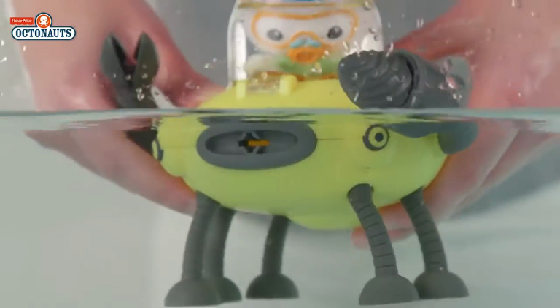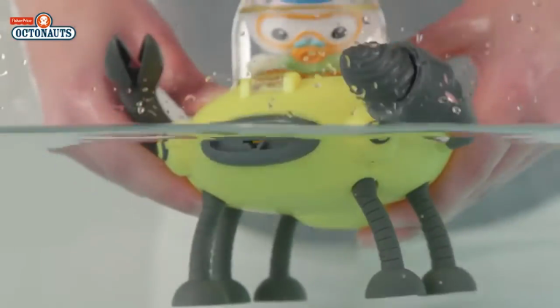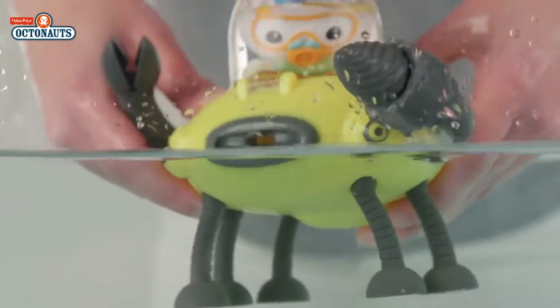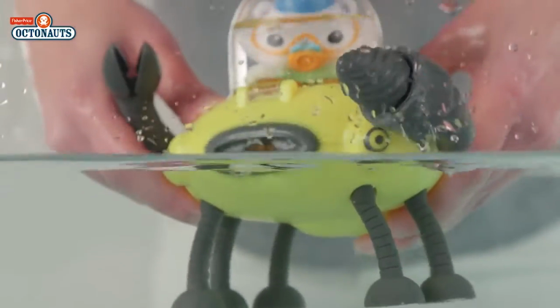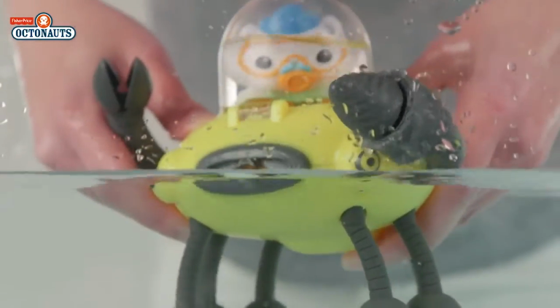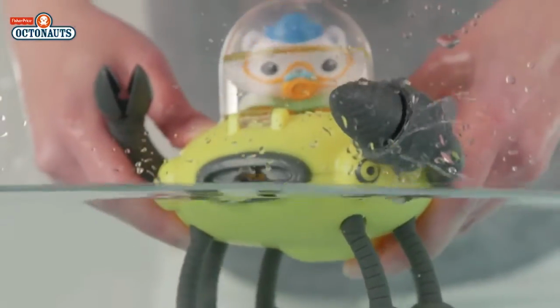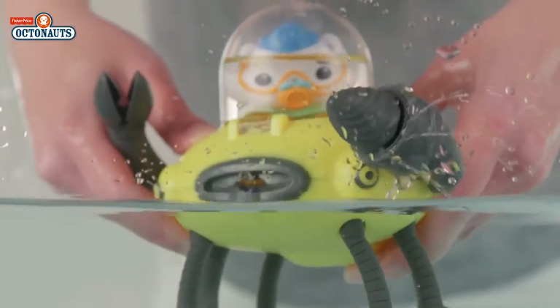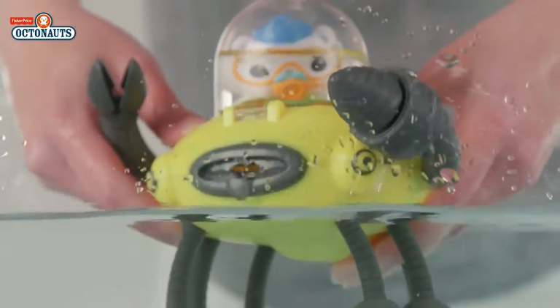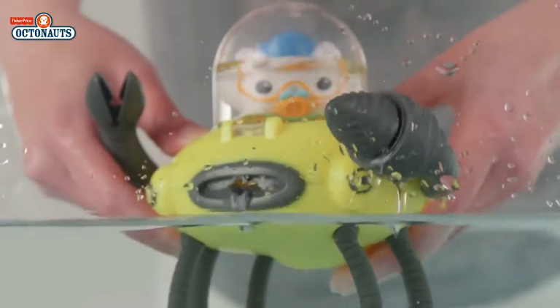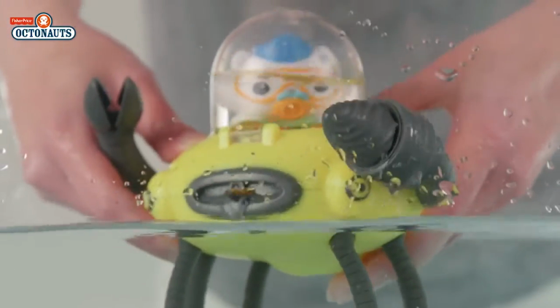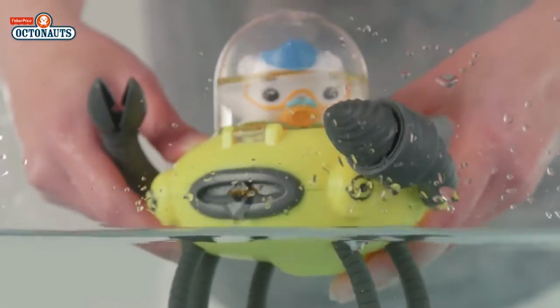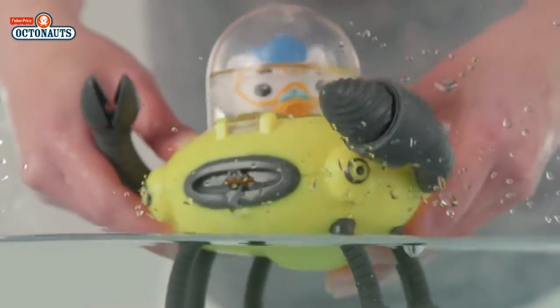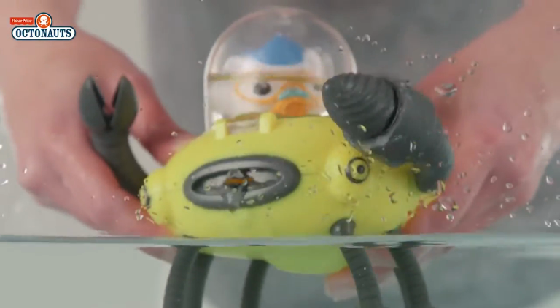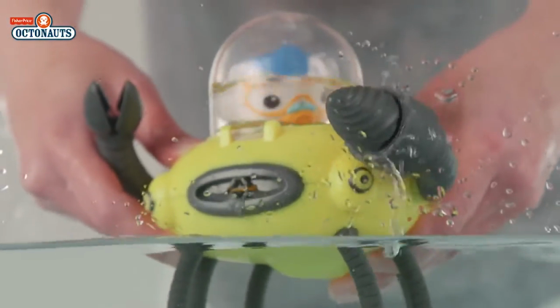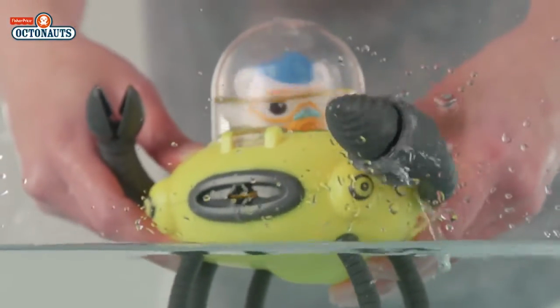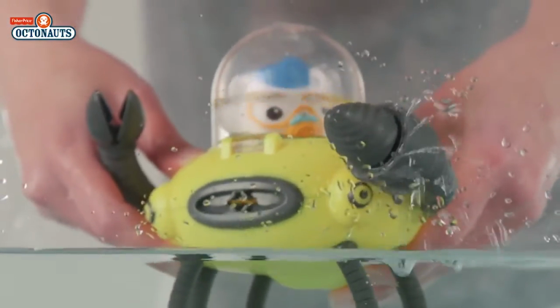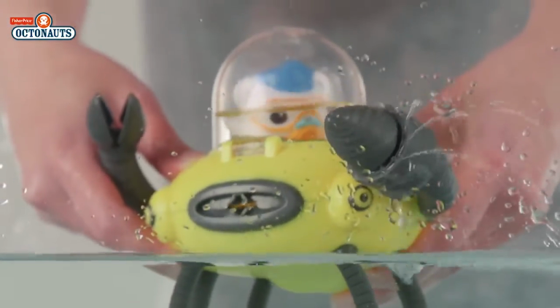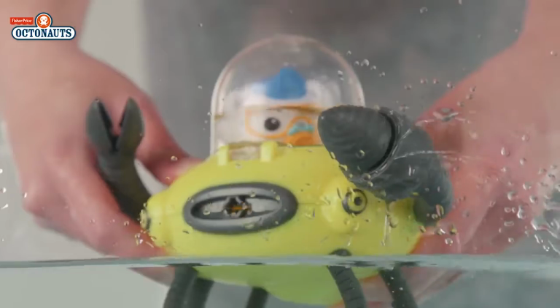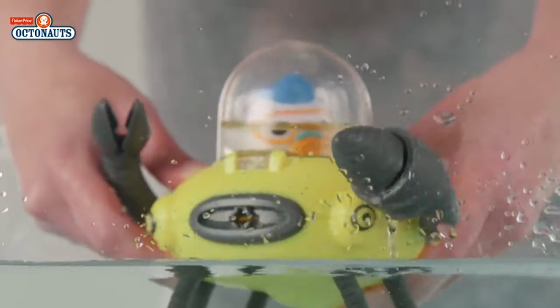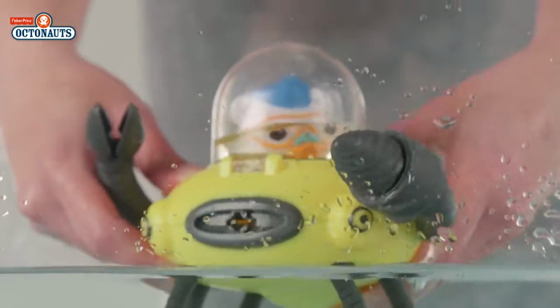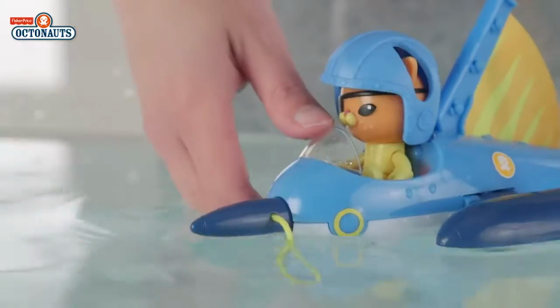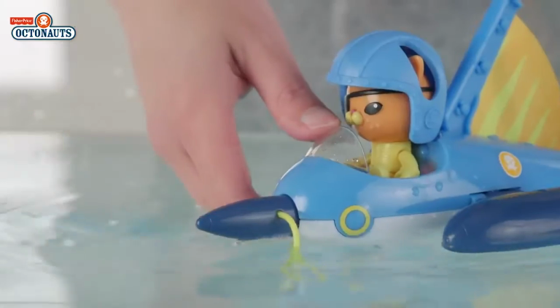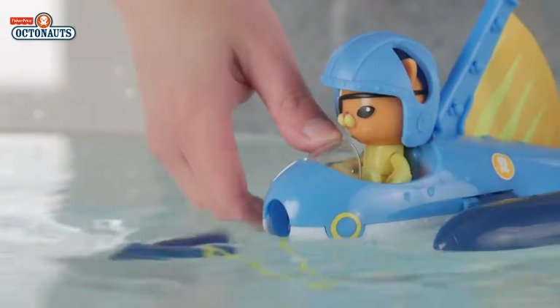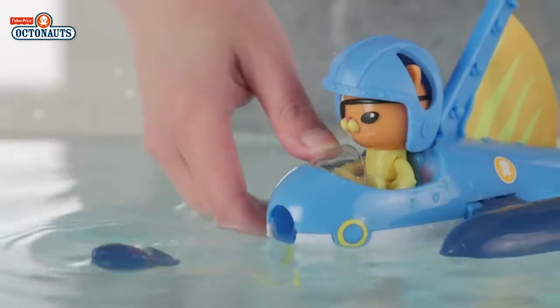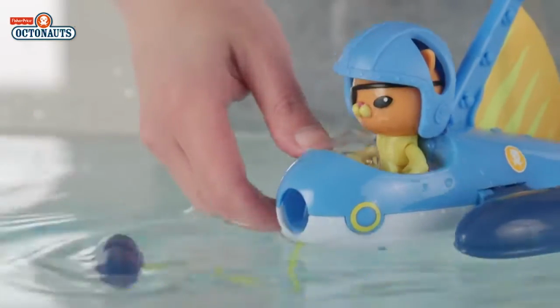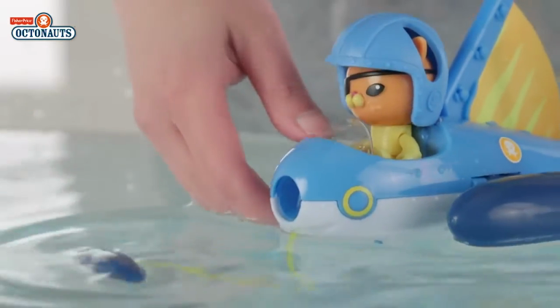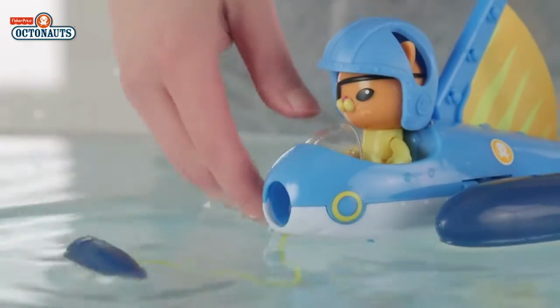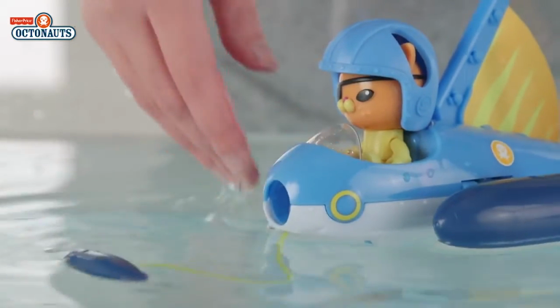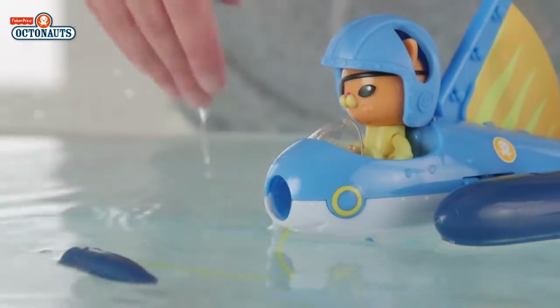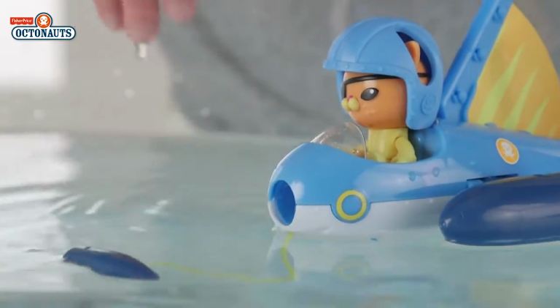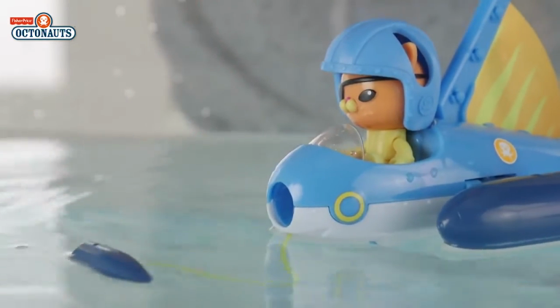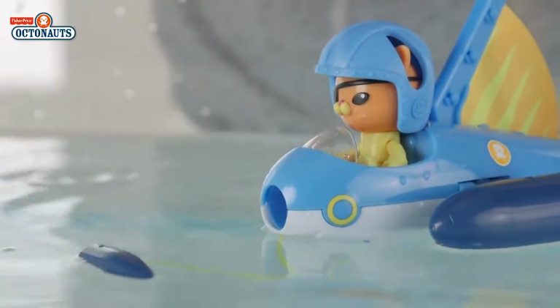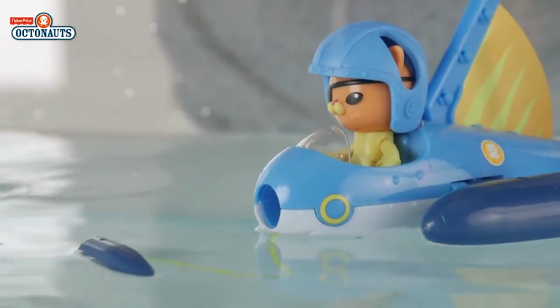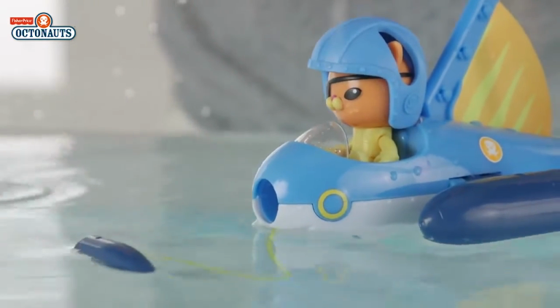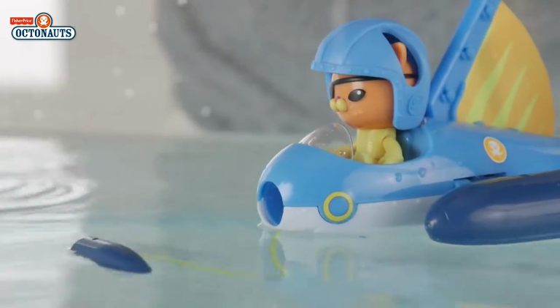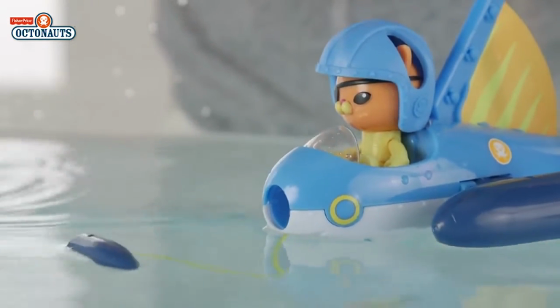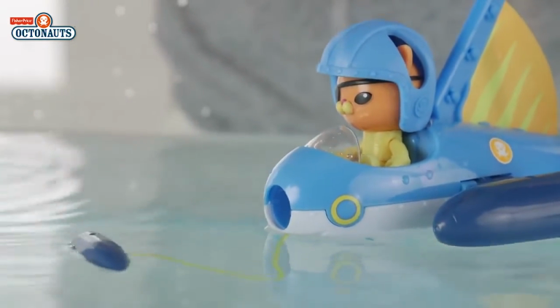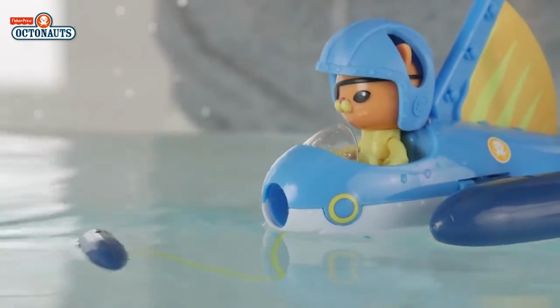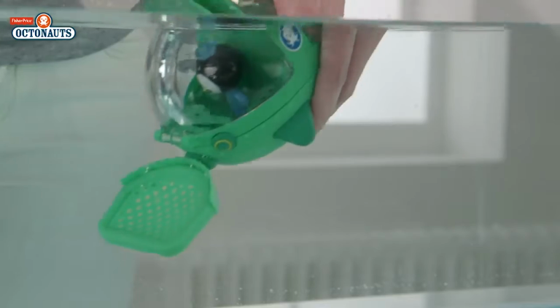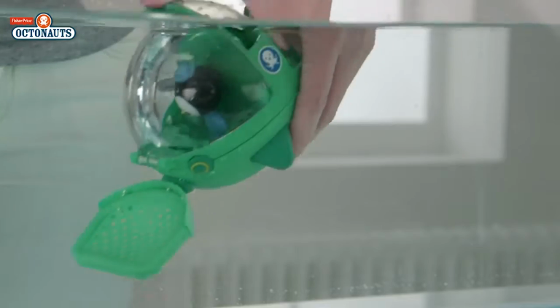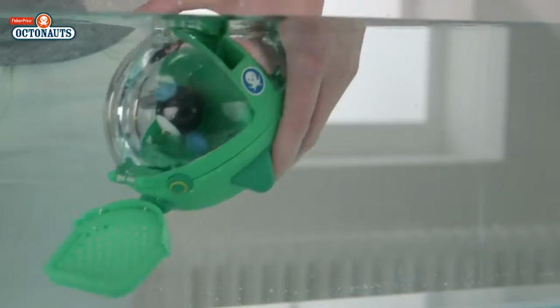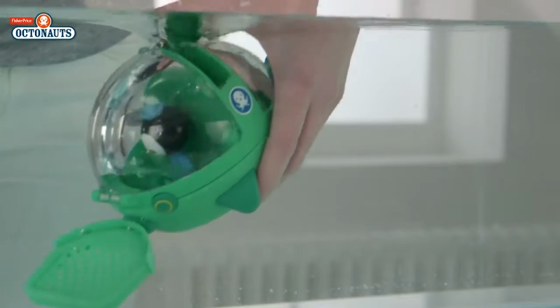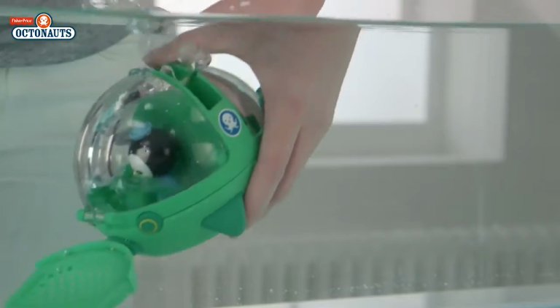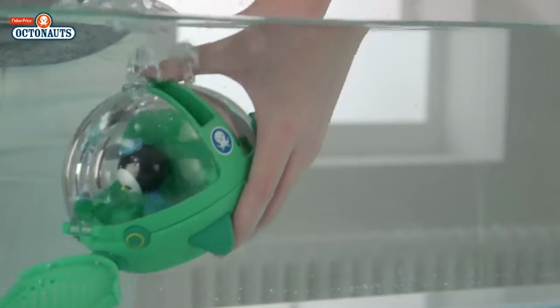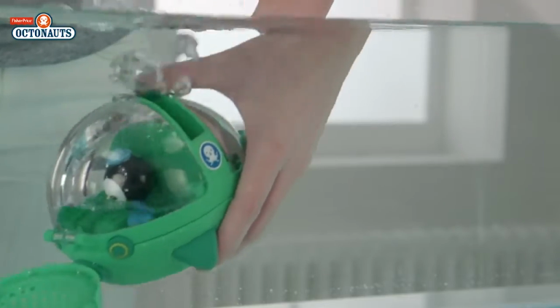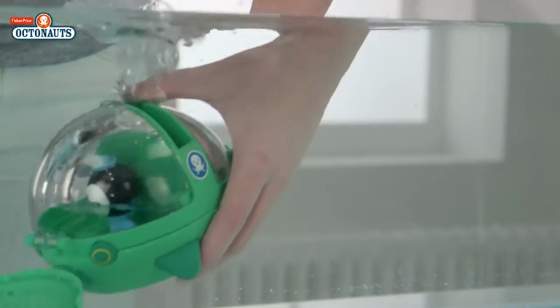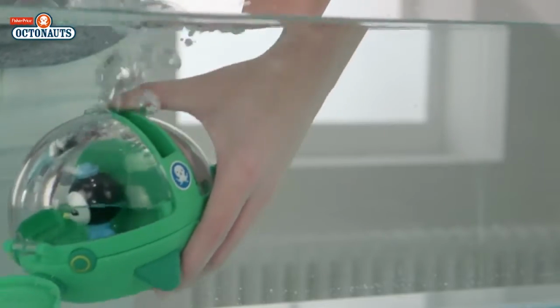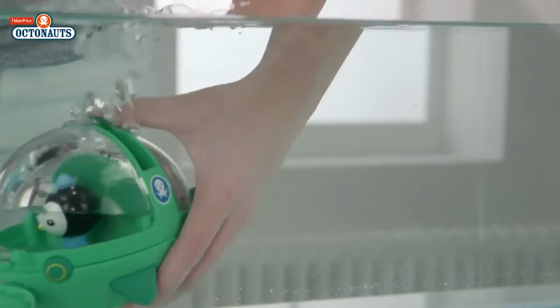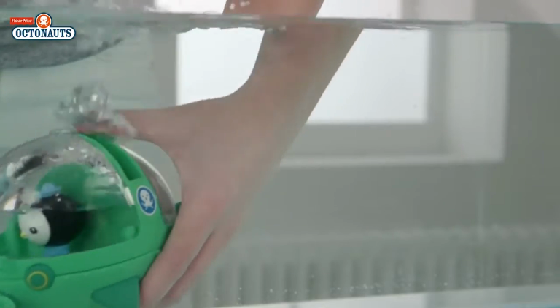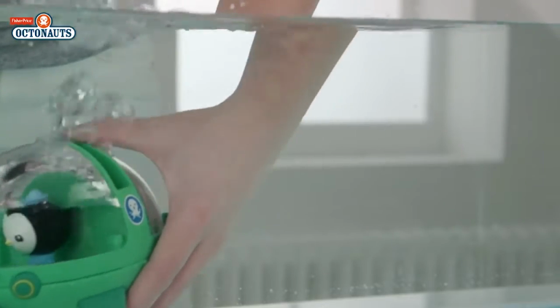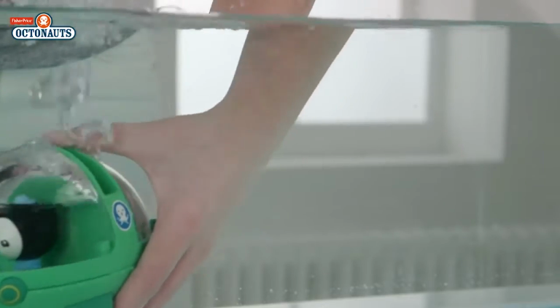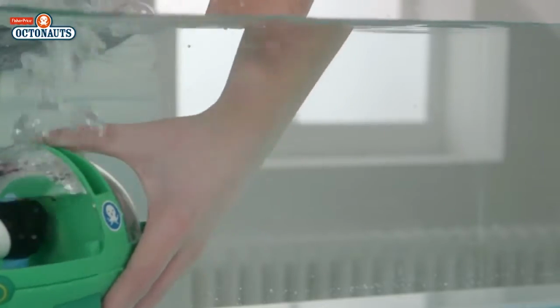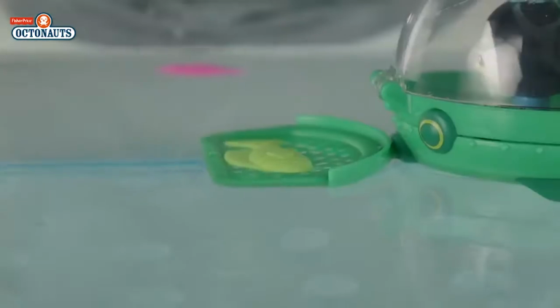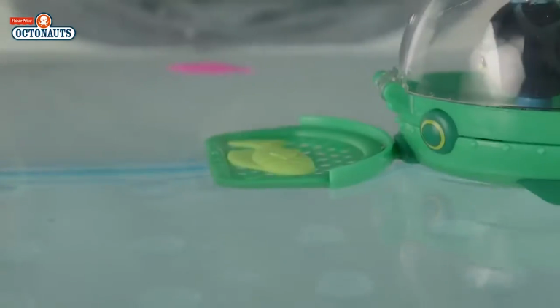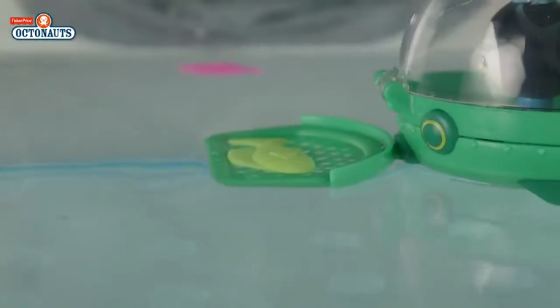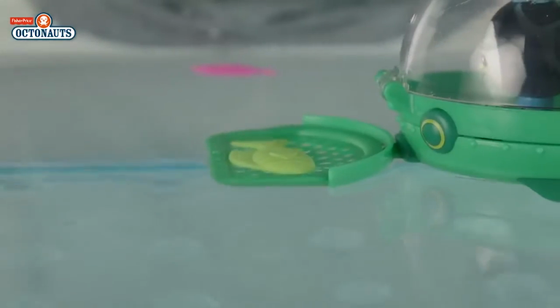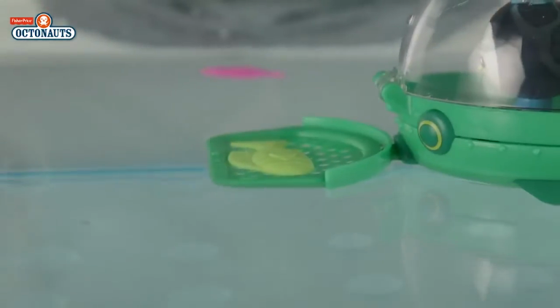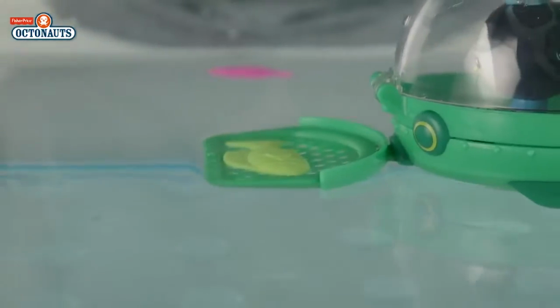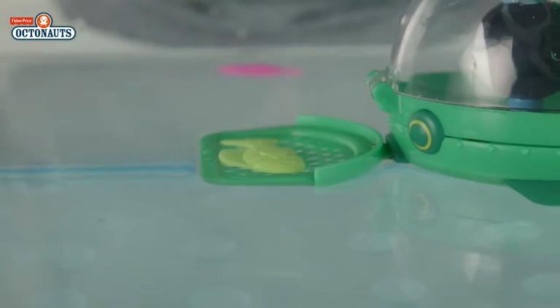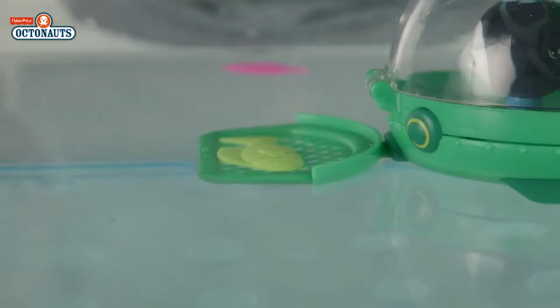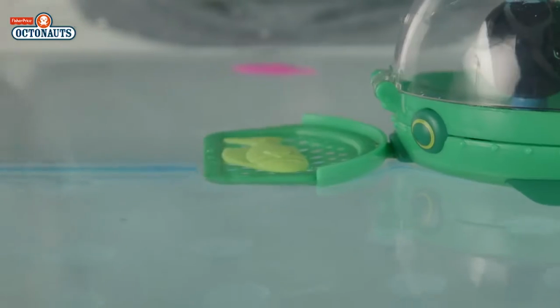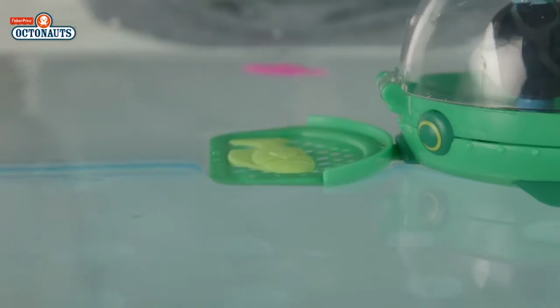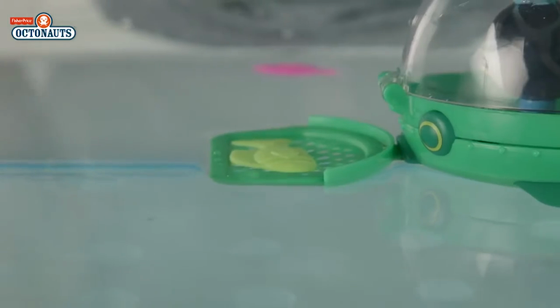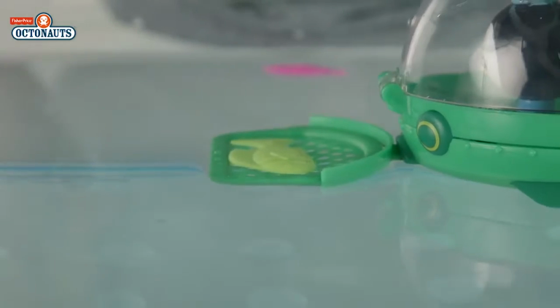You can play with your new friends on dry land or their features work well in your bath. Look — Gup D sprays water, Gup R fires a missile and Gup E has a net to carry the rescued creatures to safety.